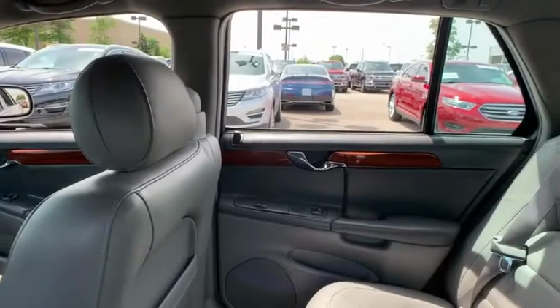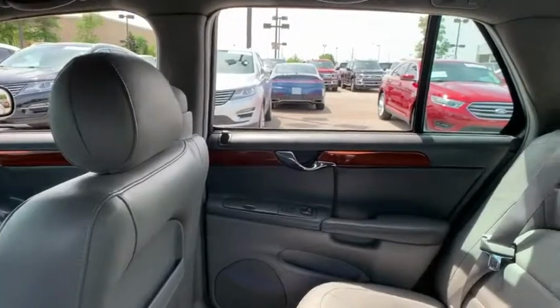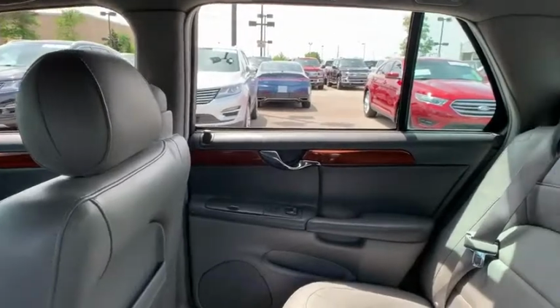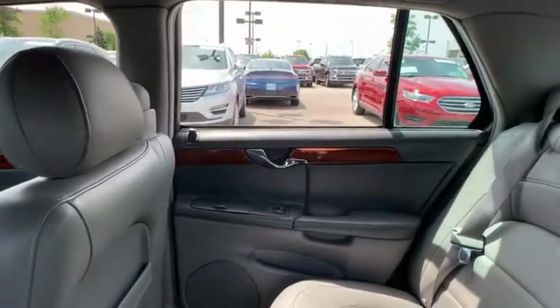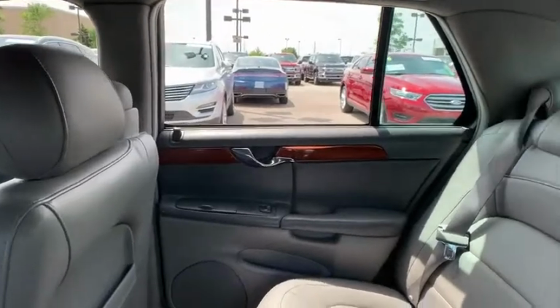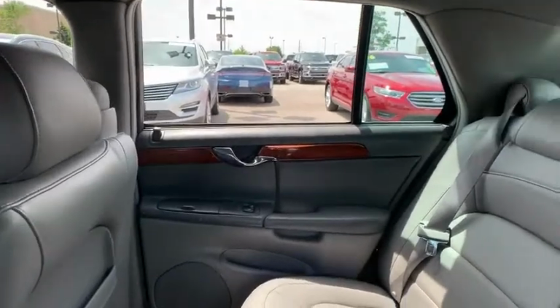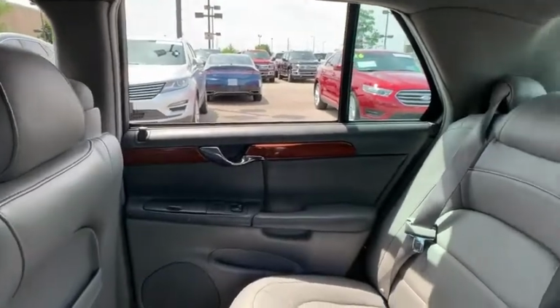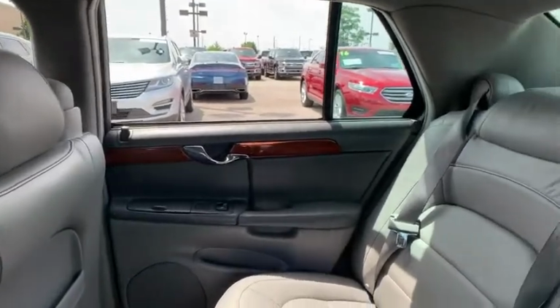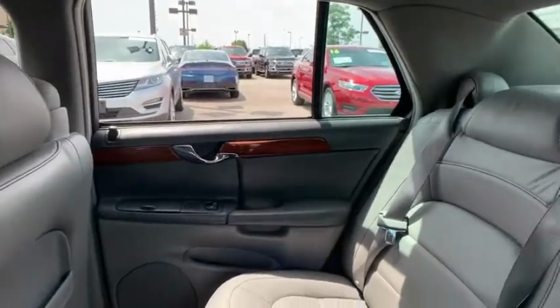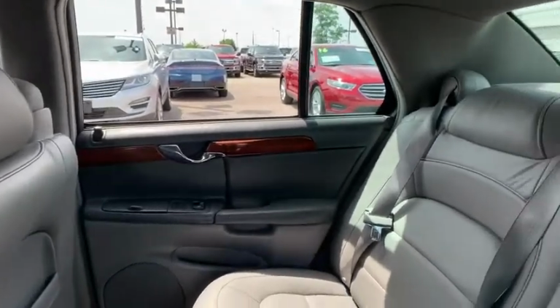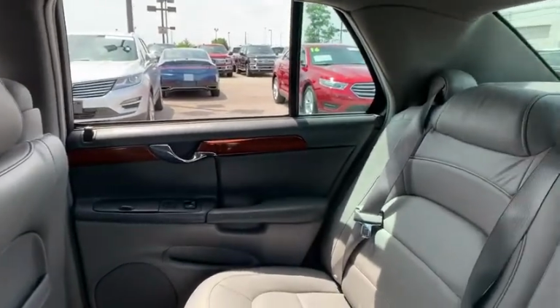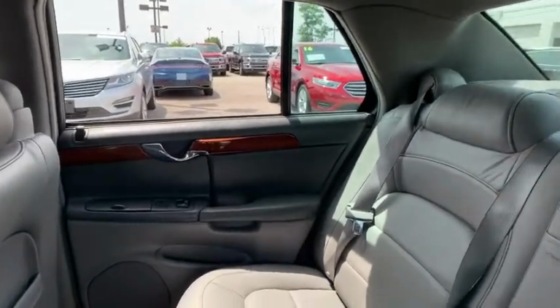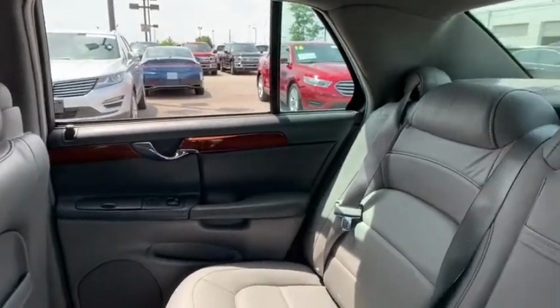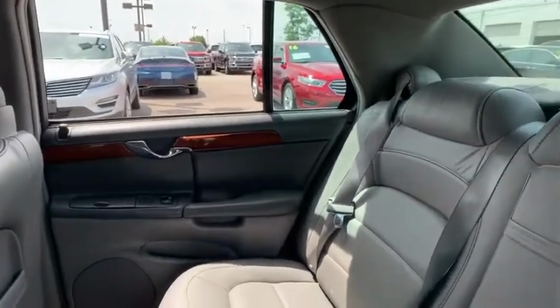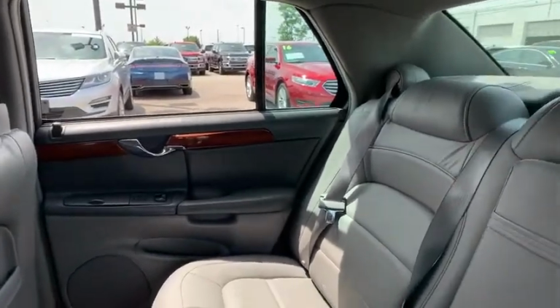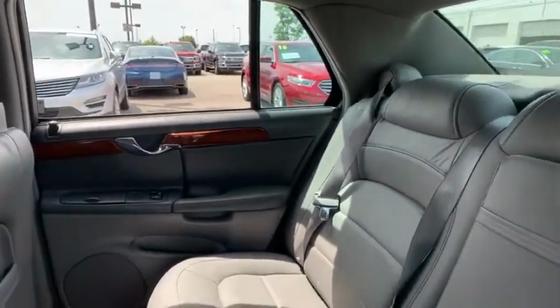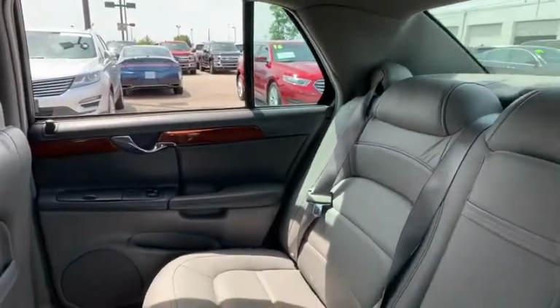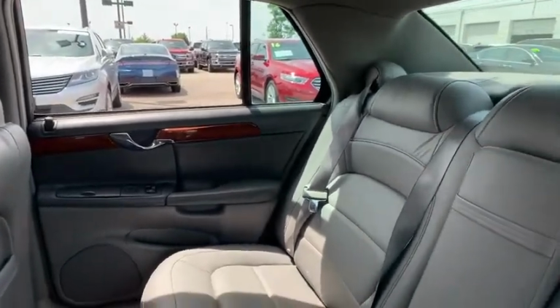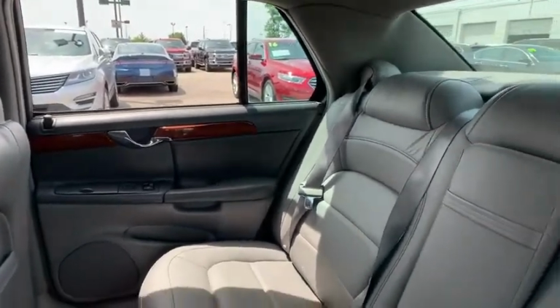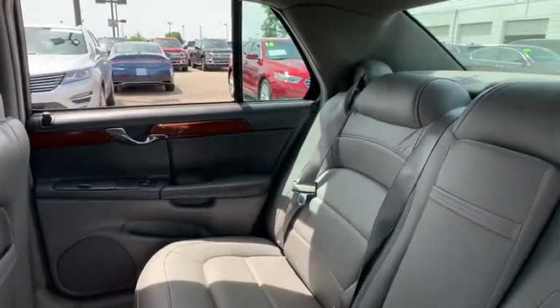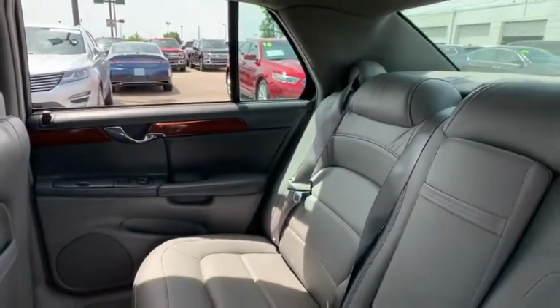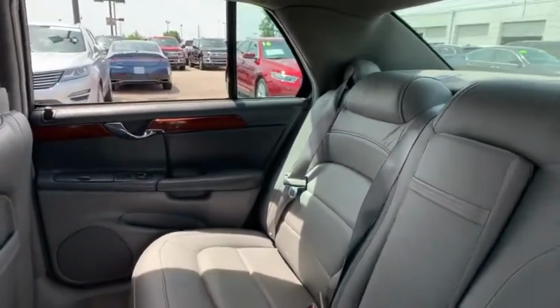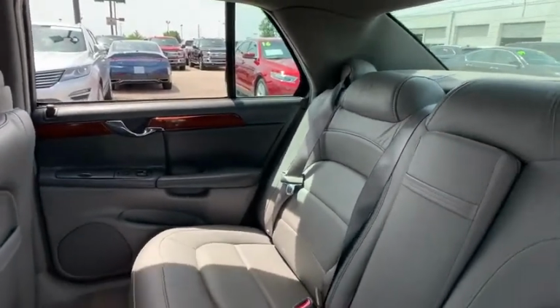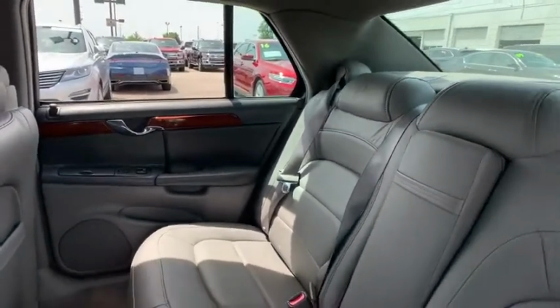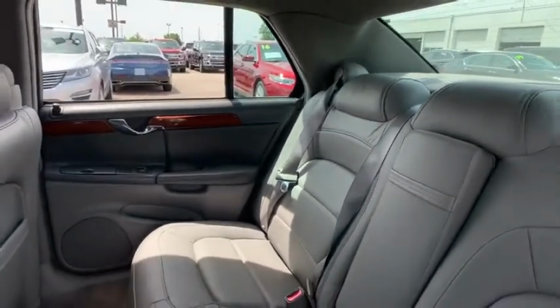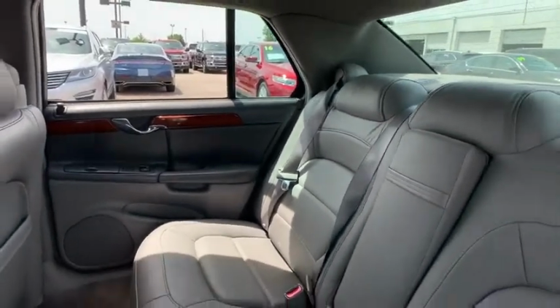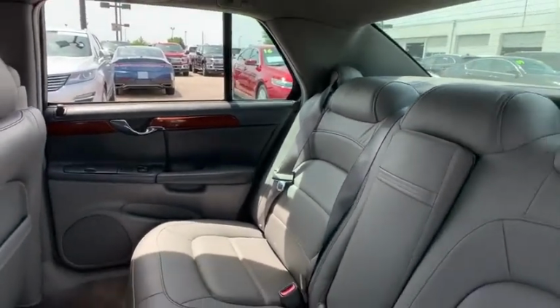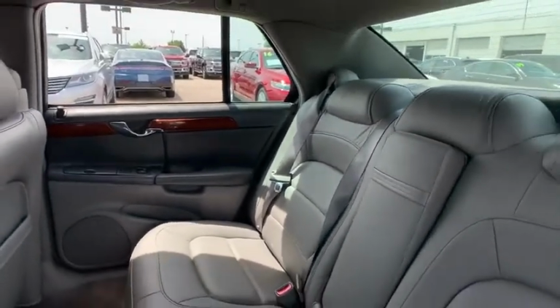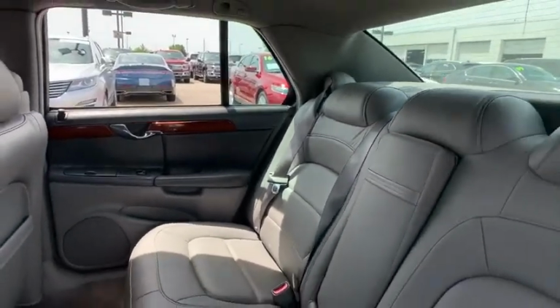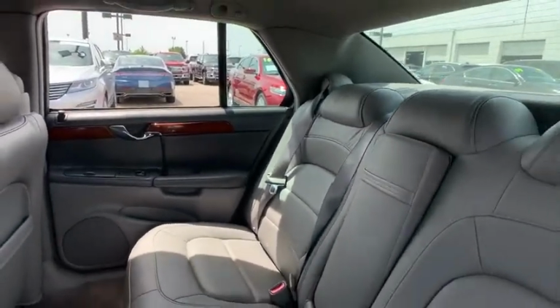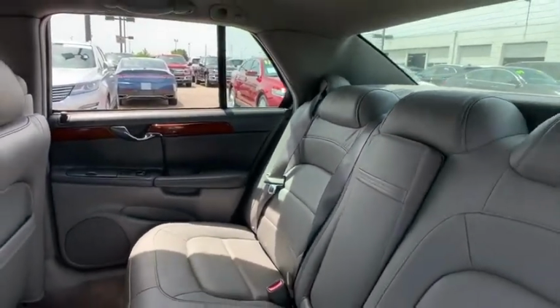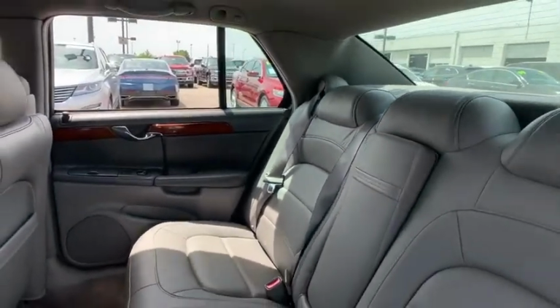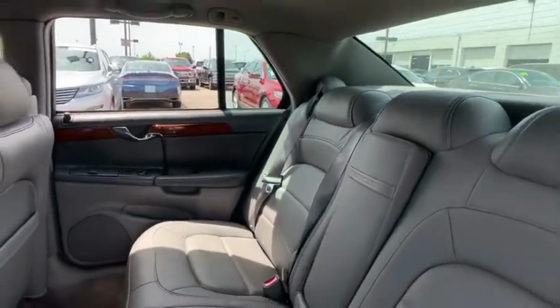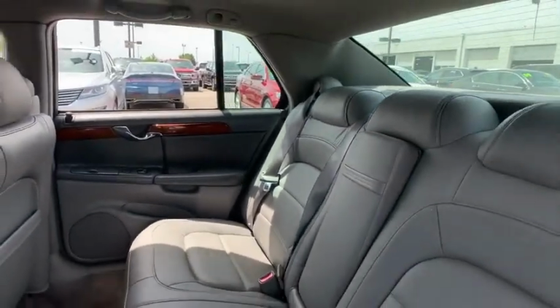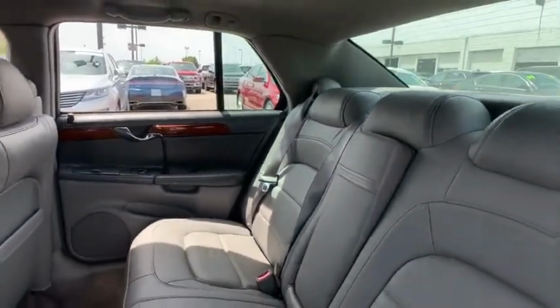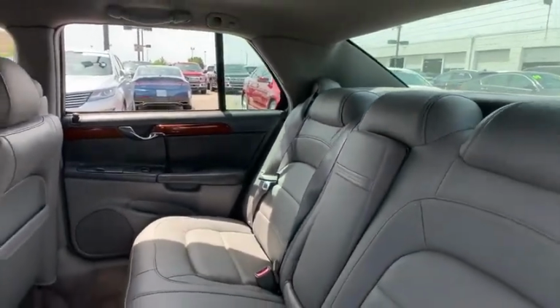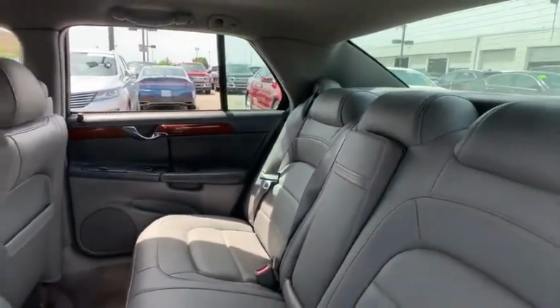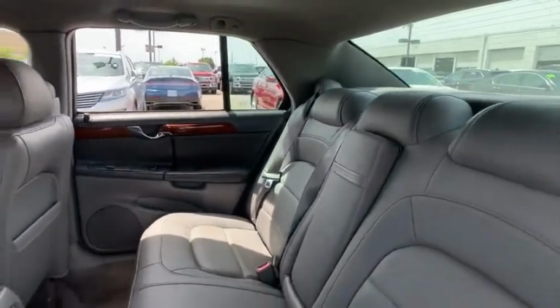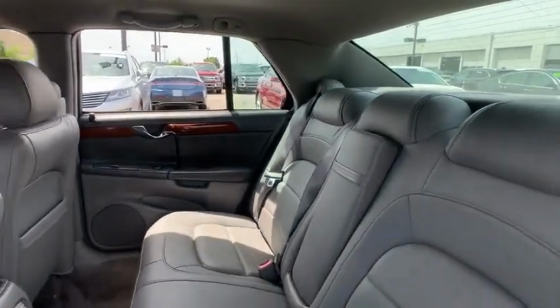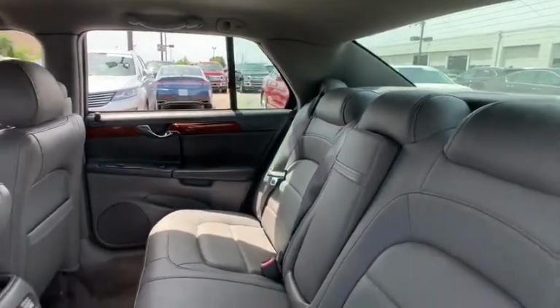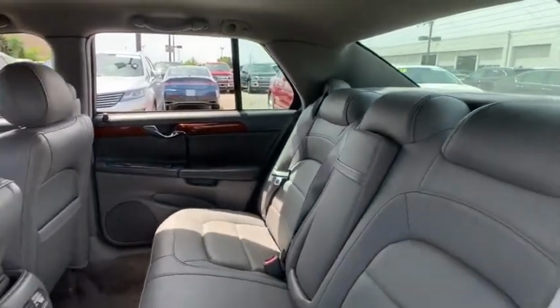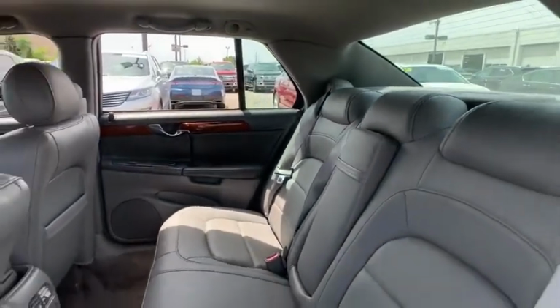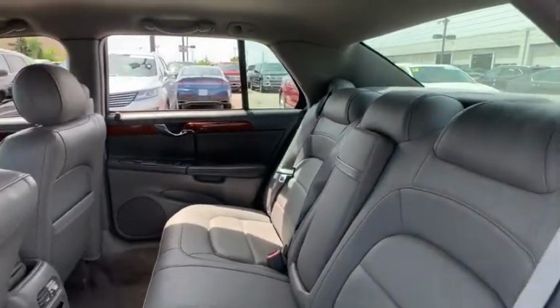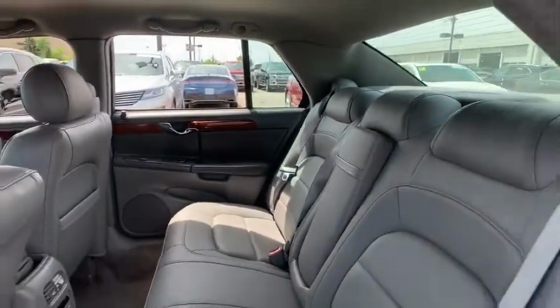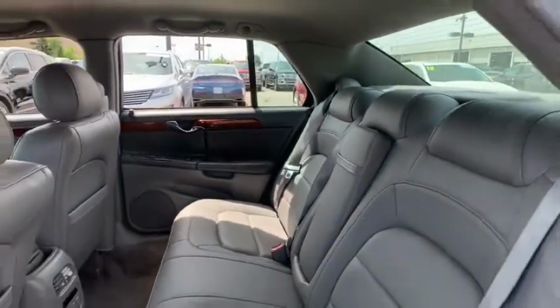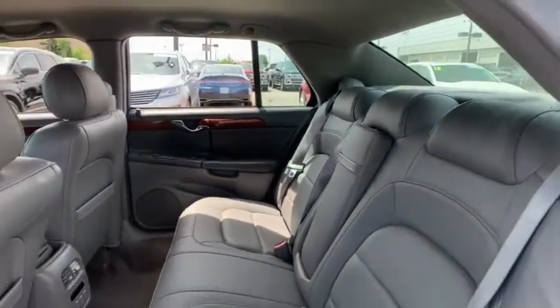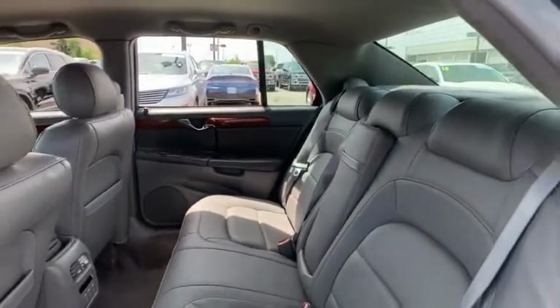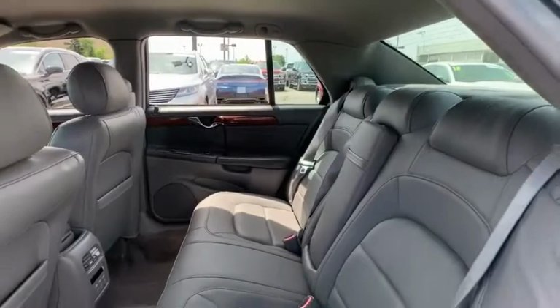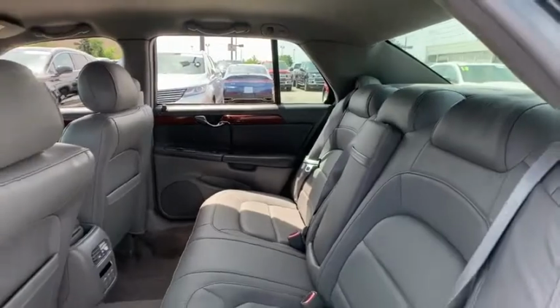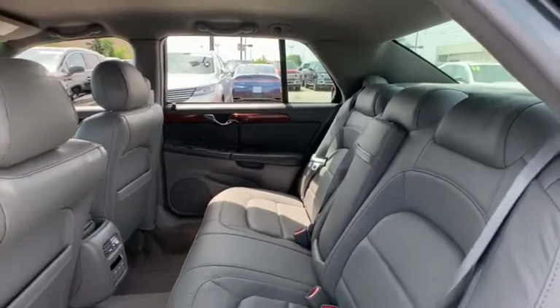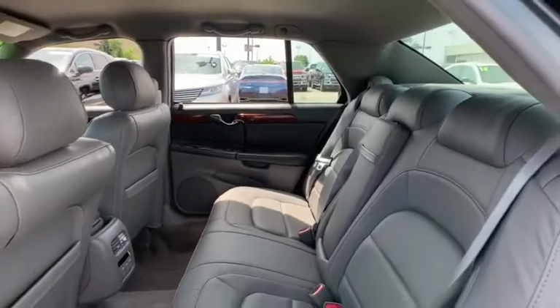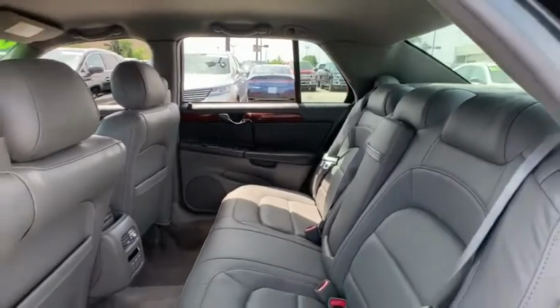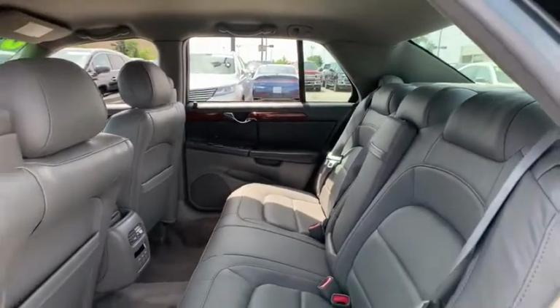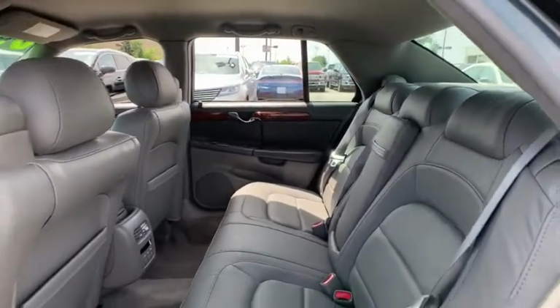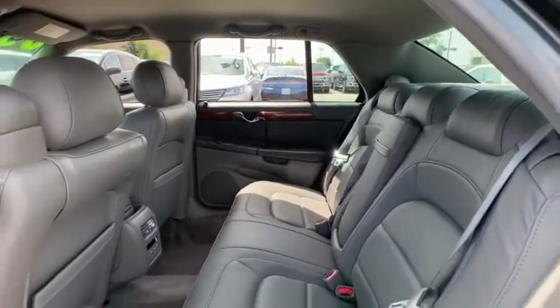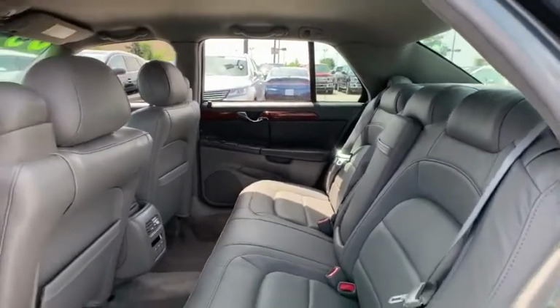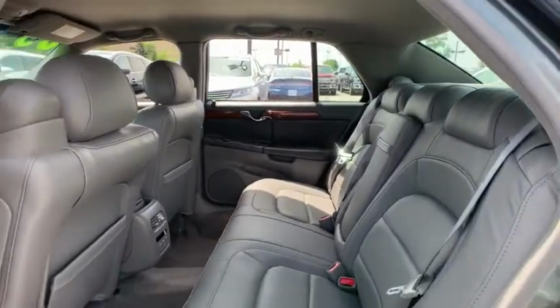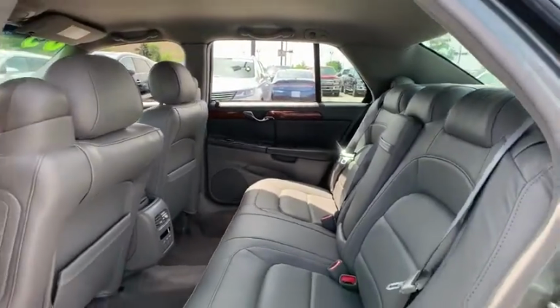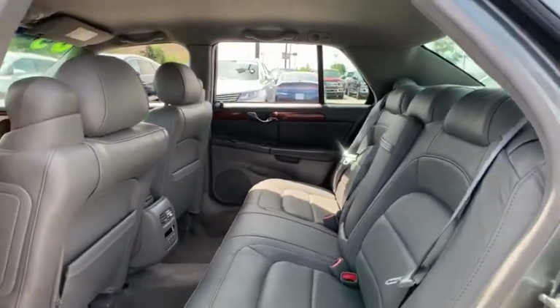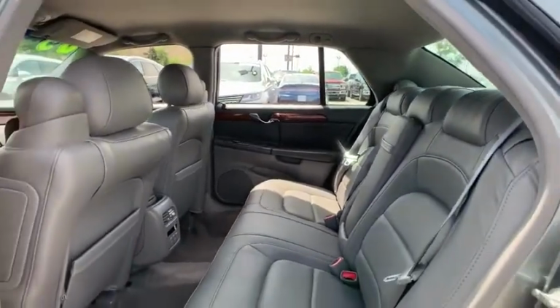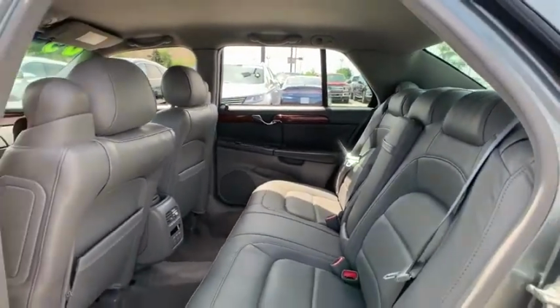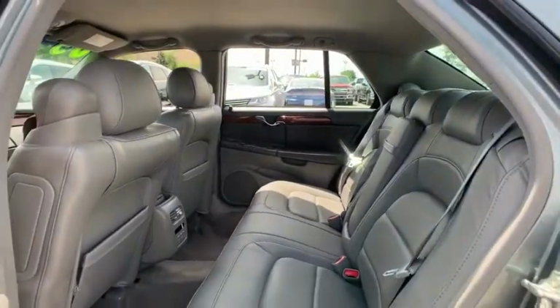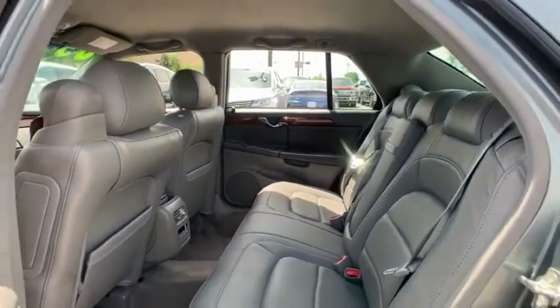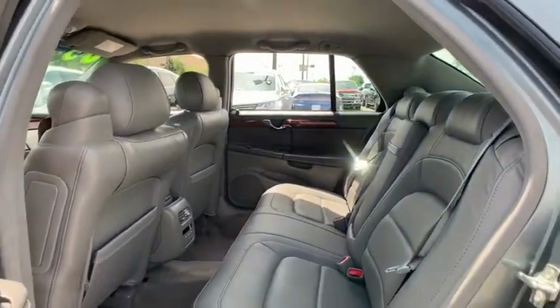CD player, trip computer, power windows, security system, rear window defroster, remote keyless entry, leather.